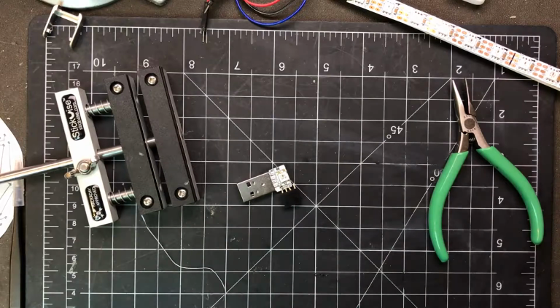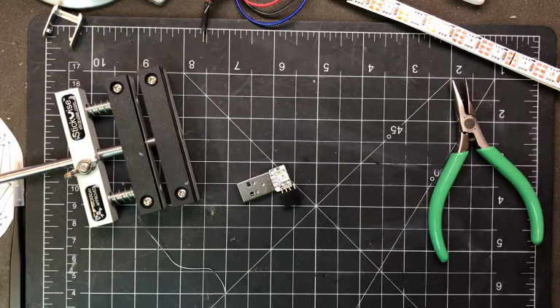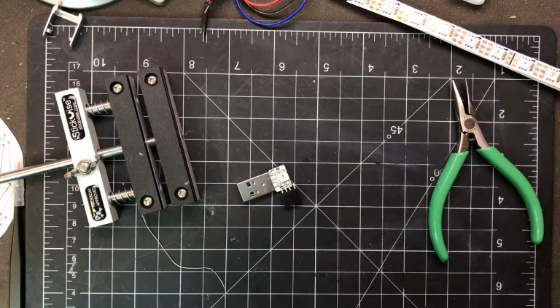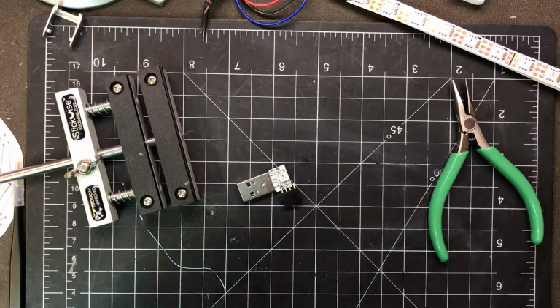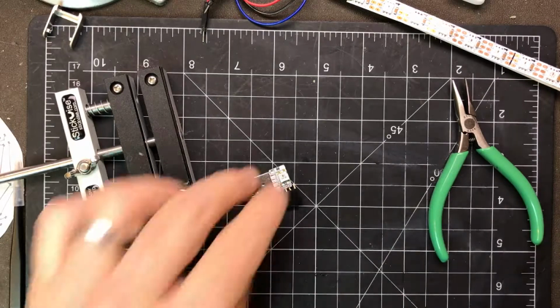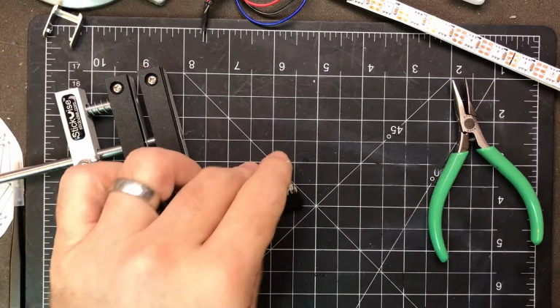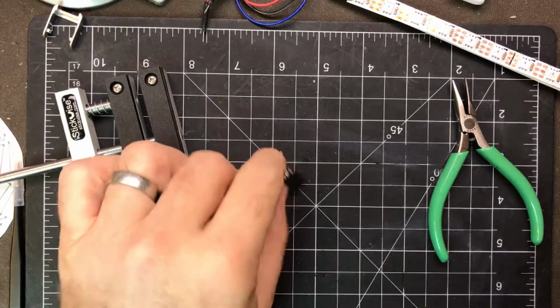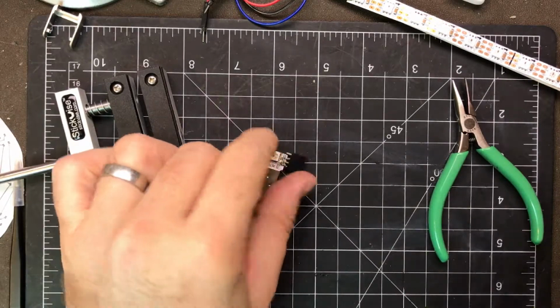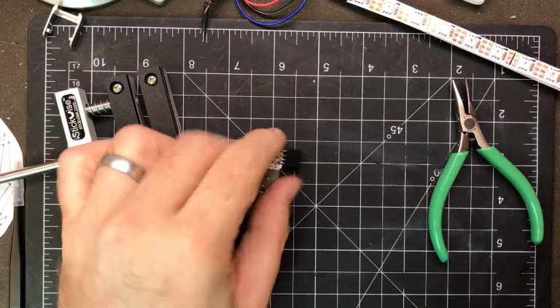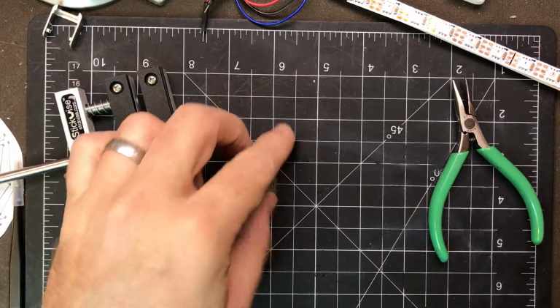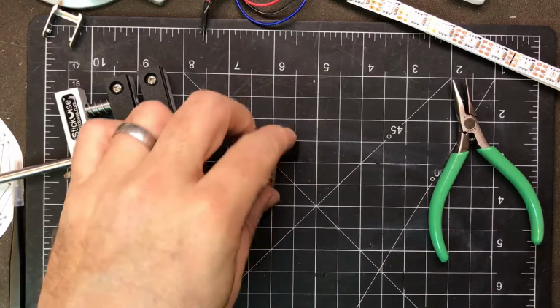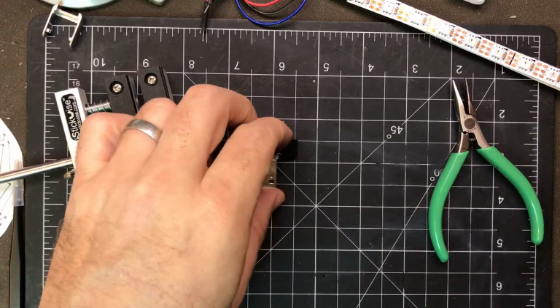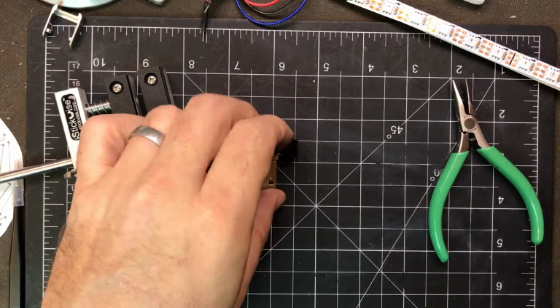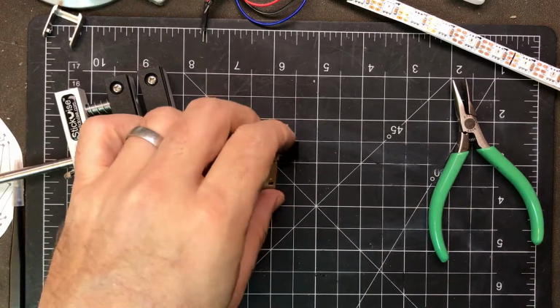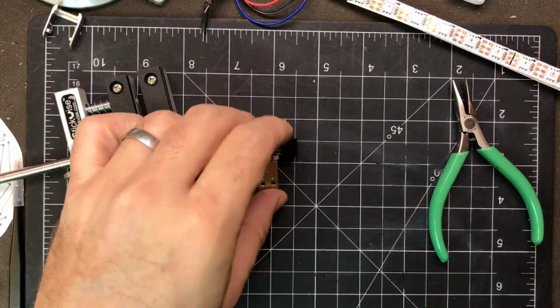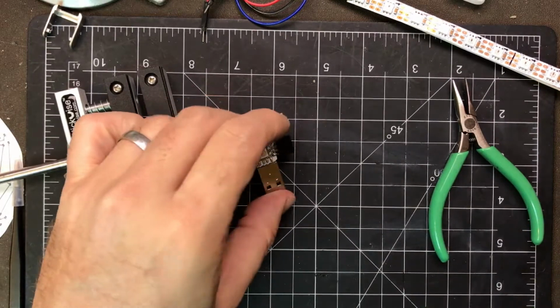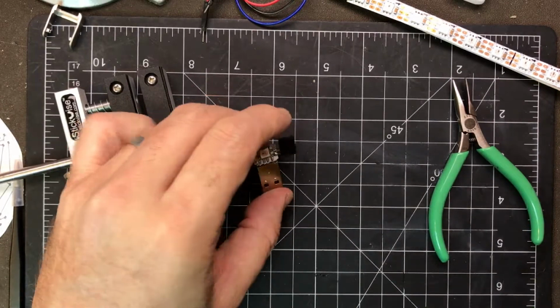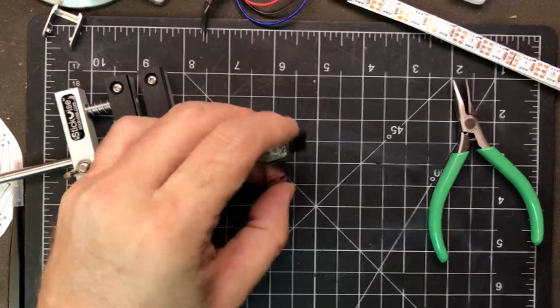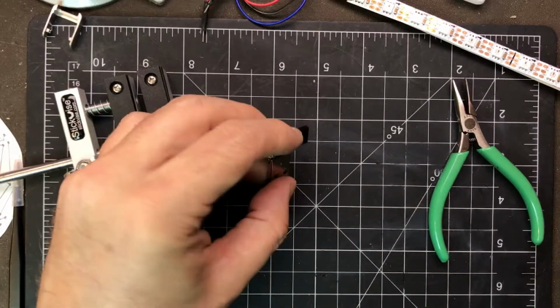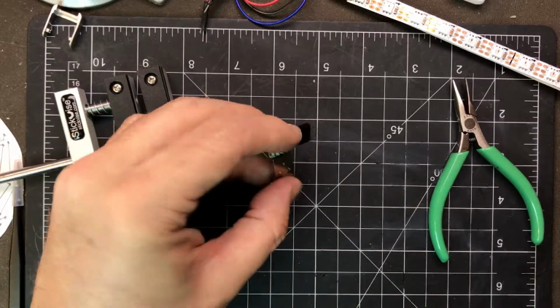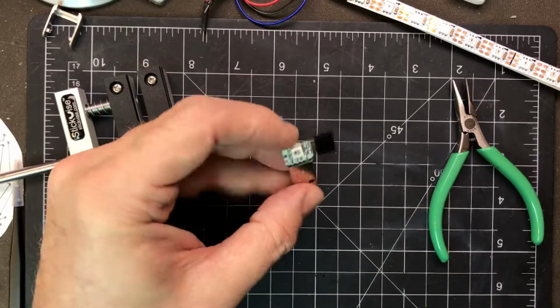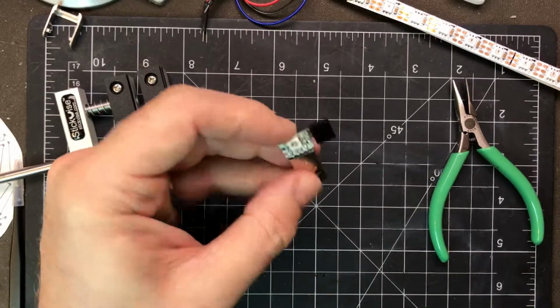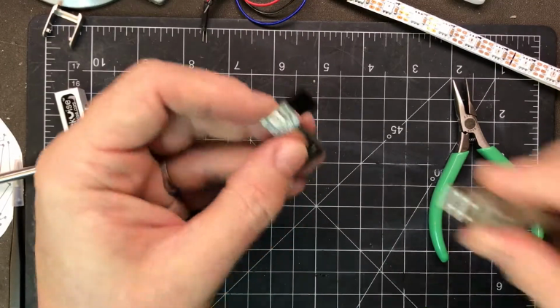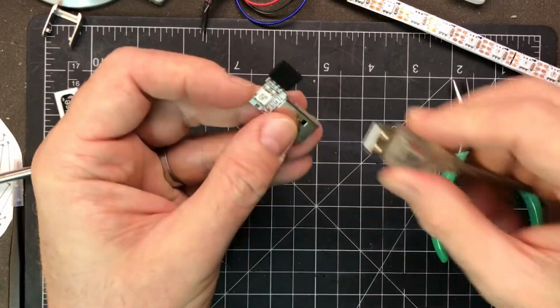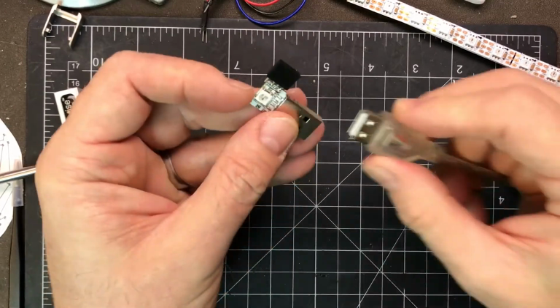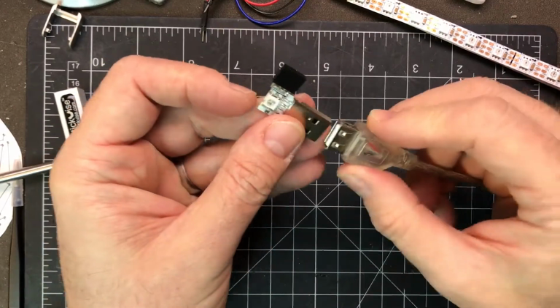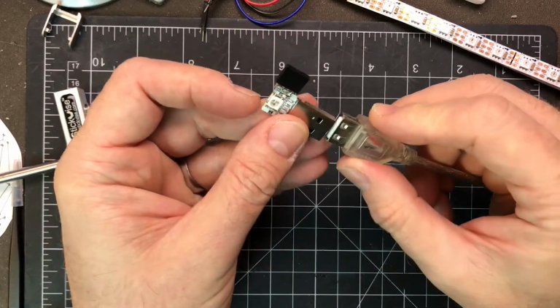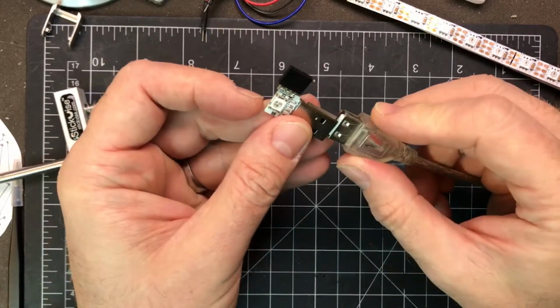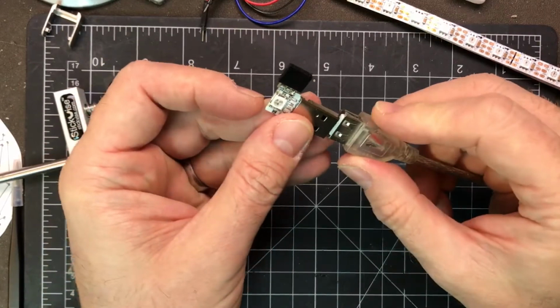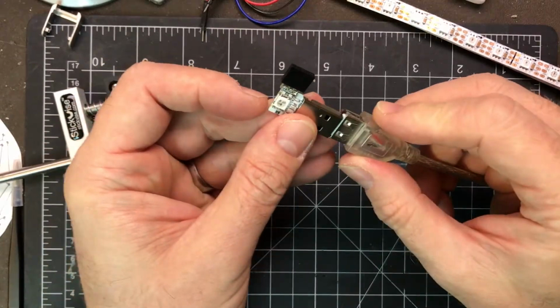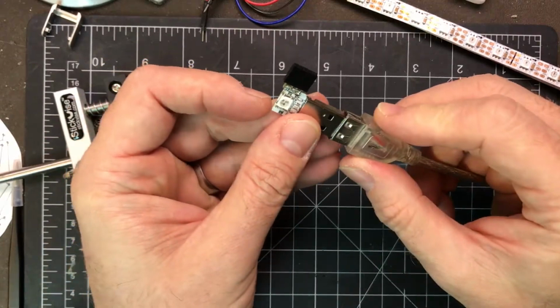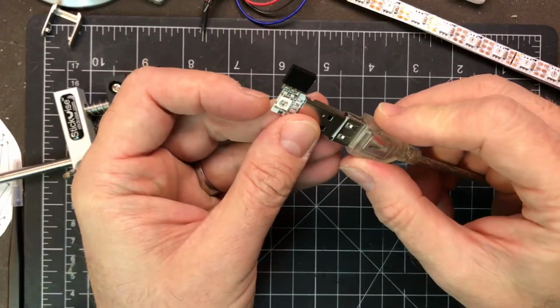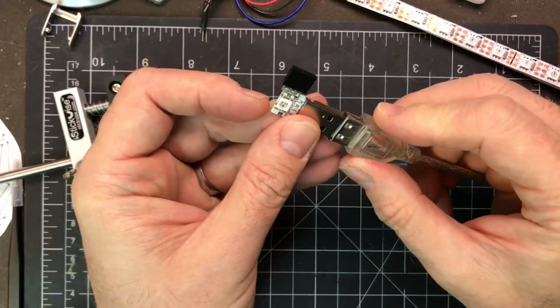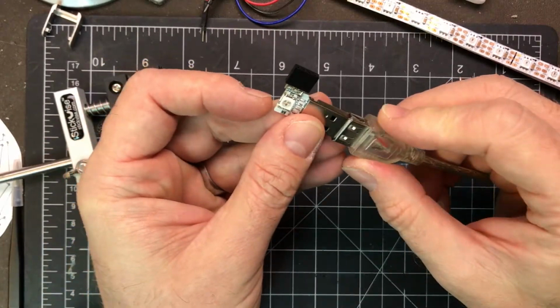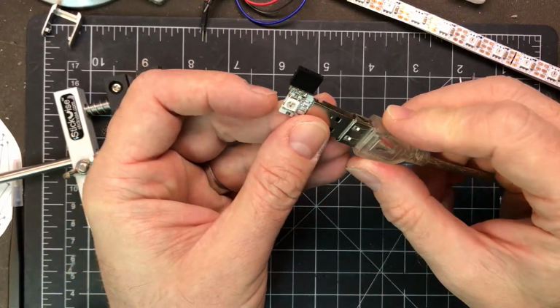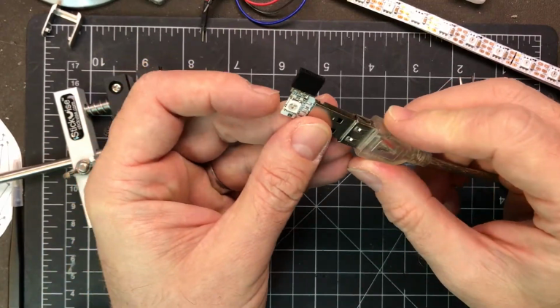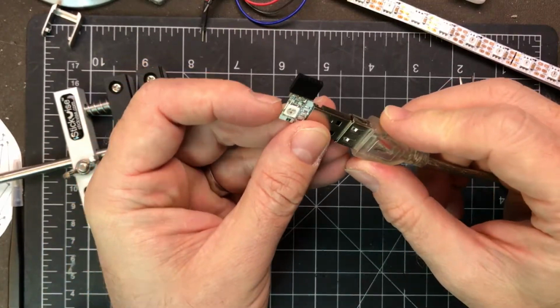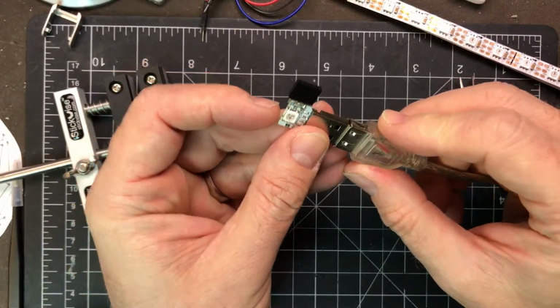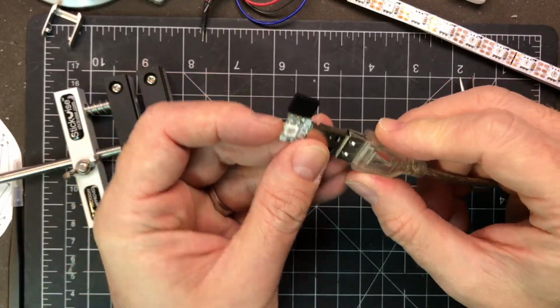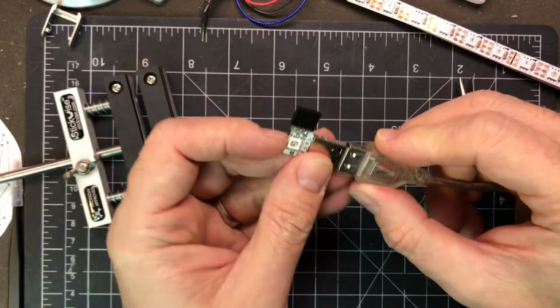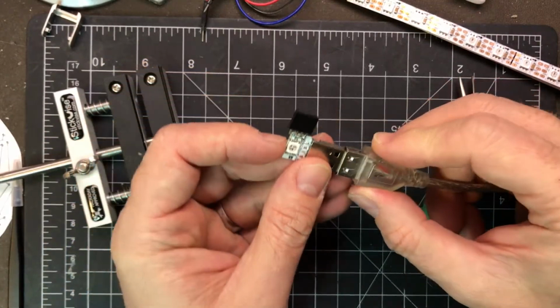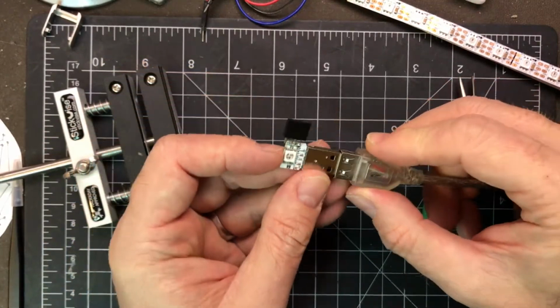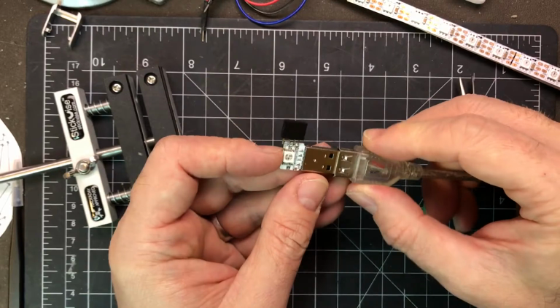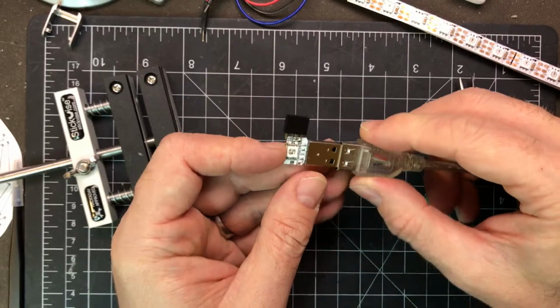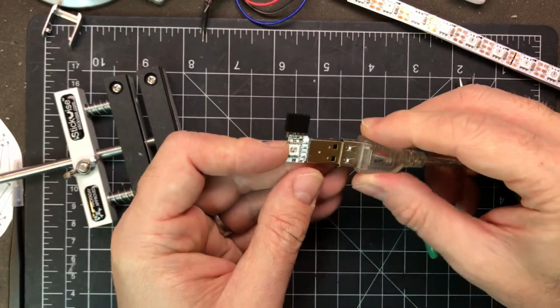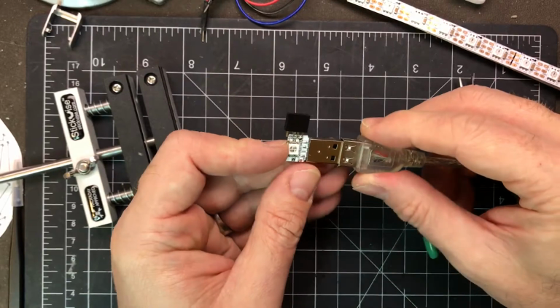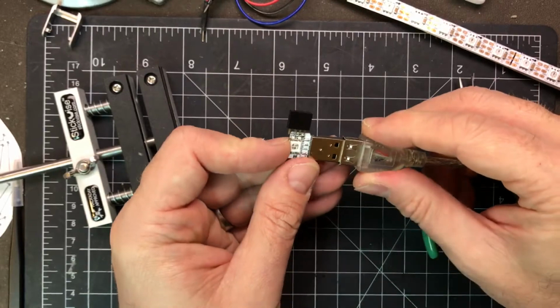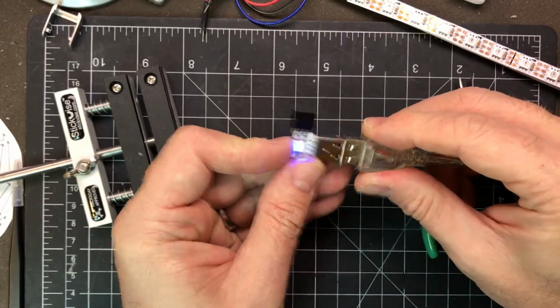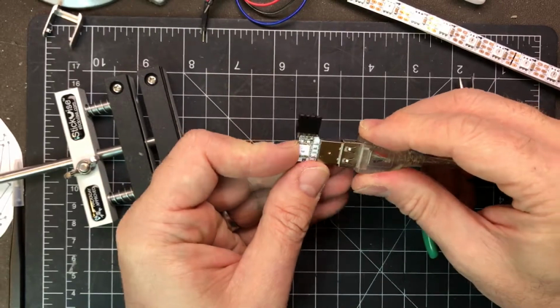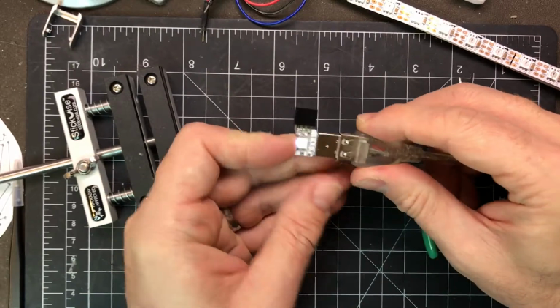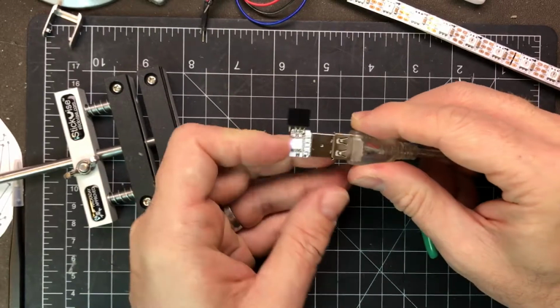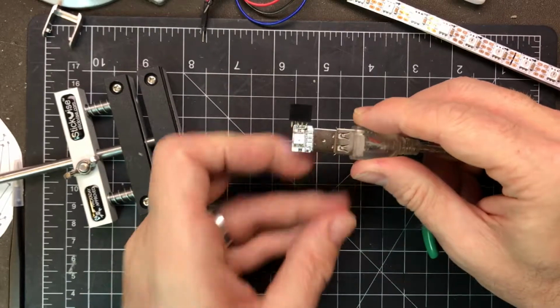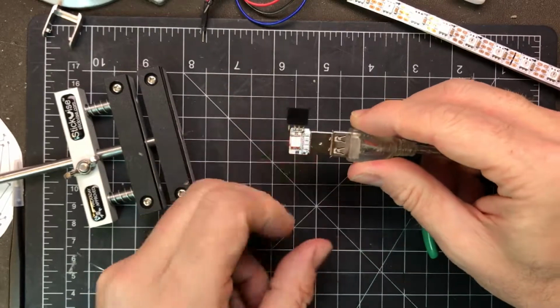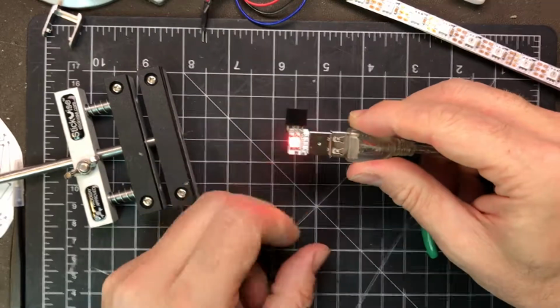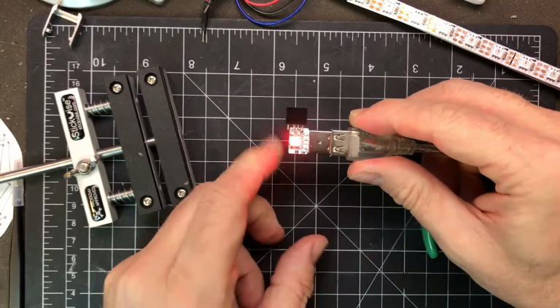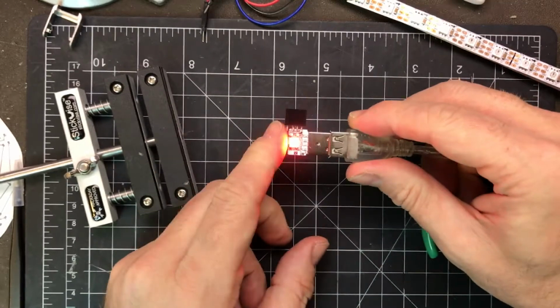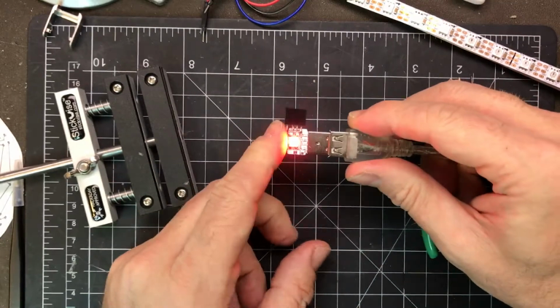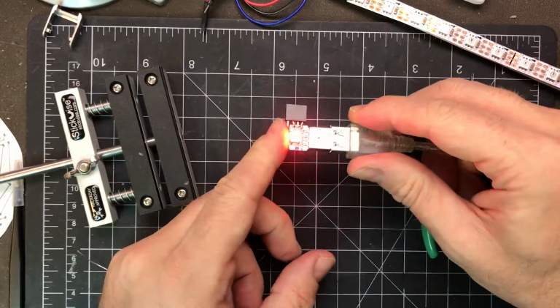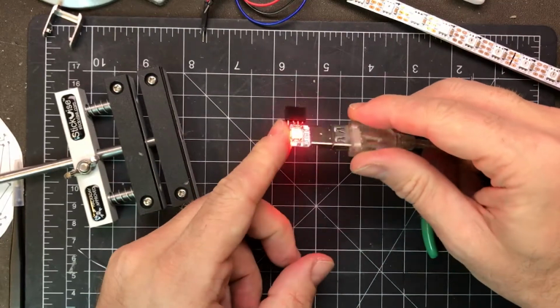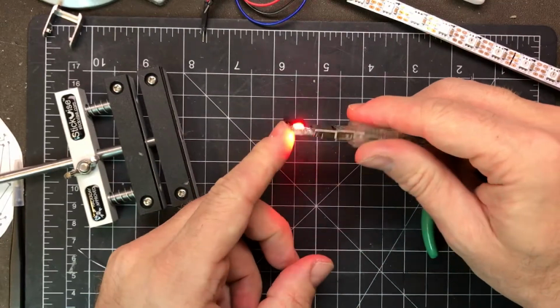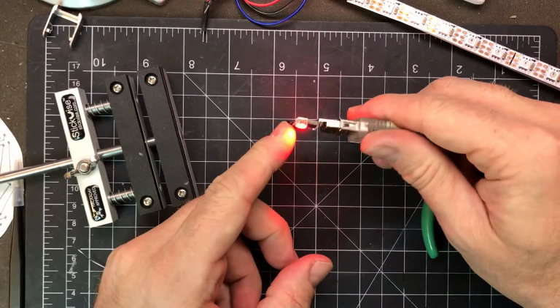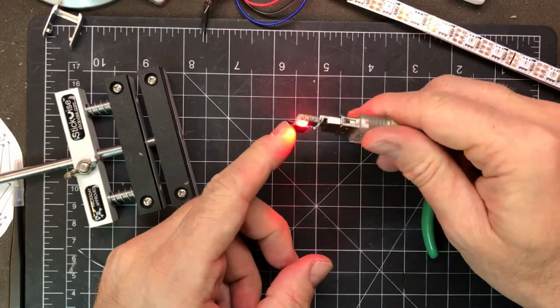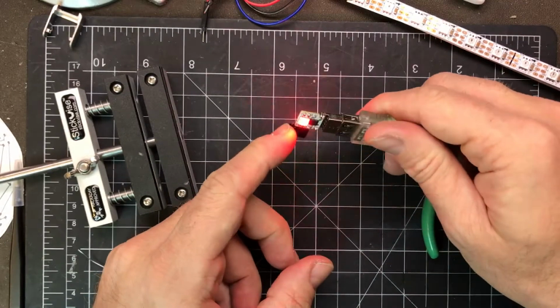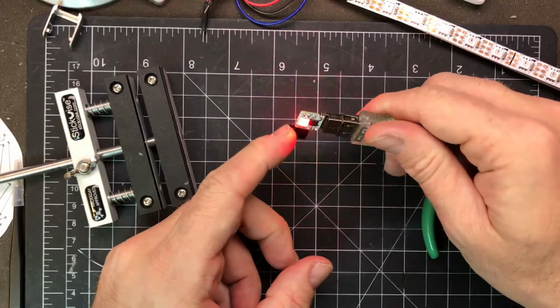Alright, so now if we plug it back into power but not connect it to a computer, it should still work — and it does.